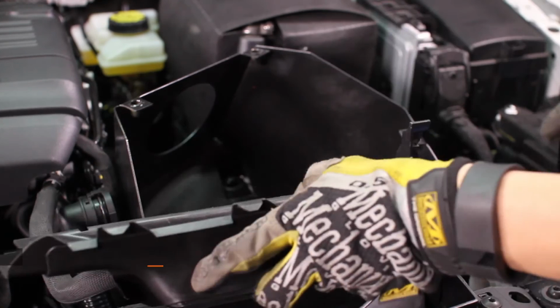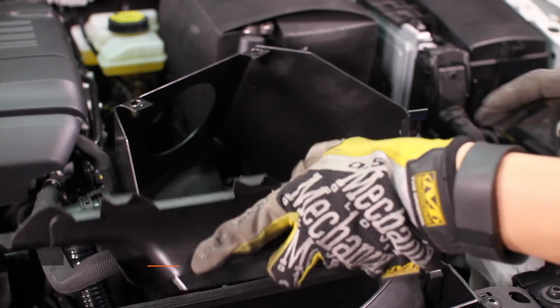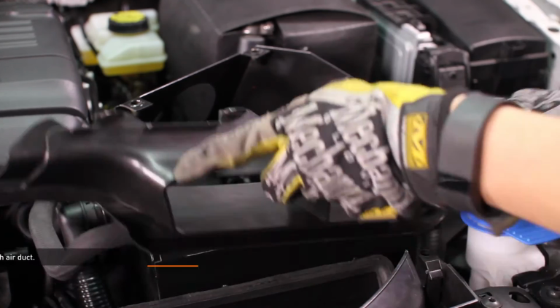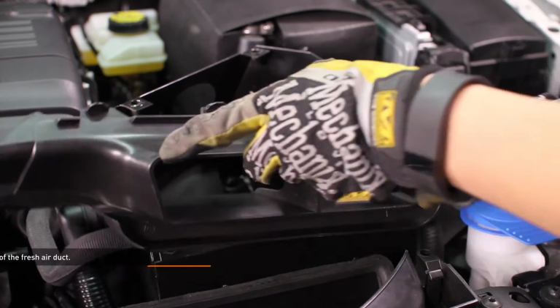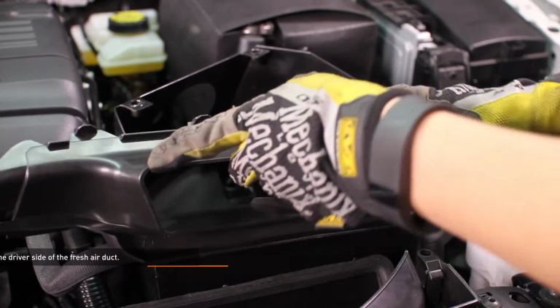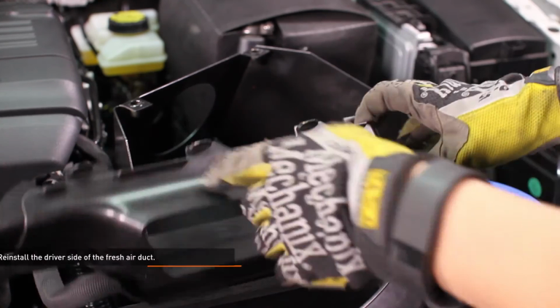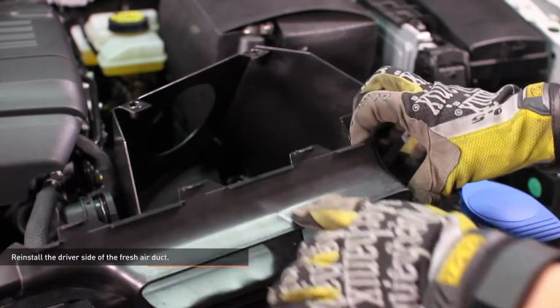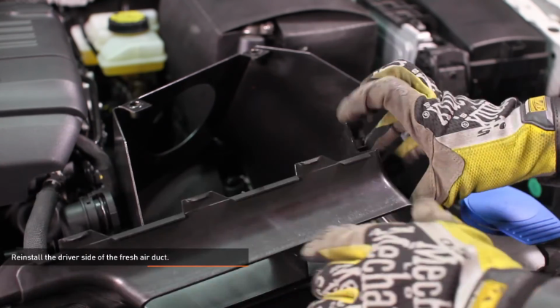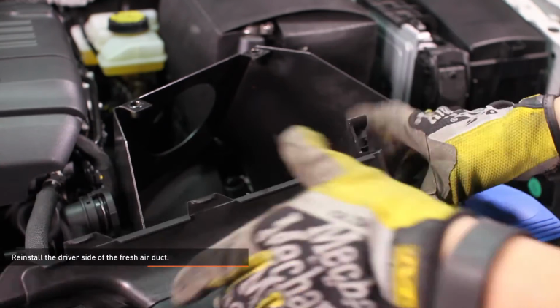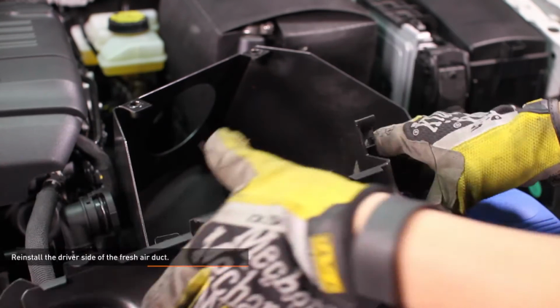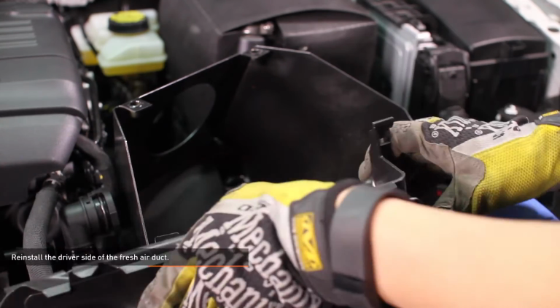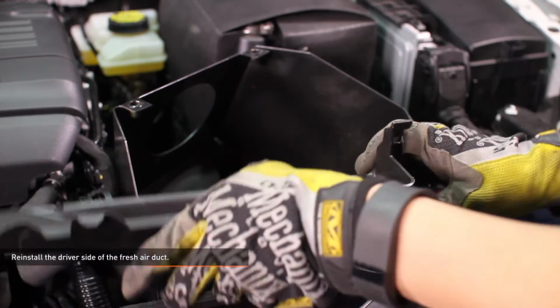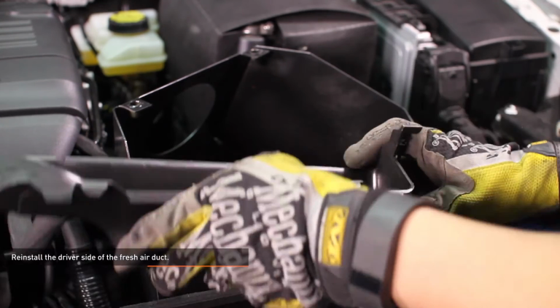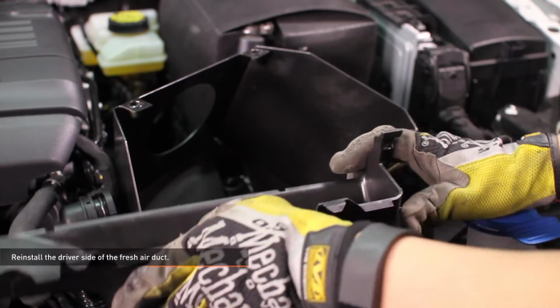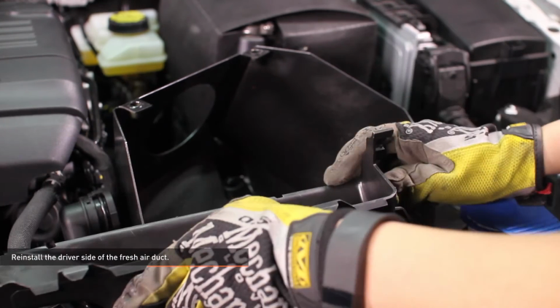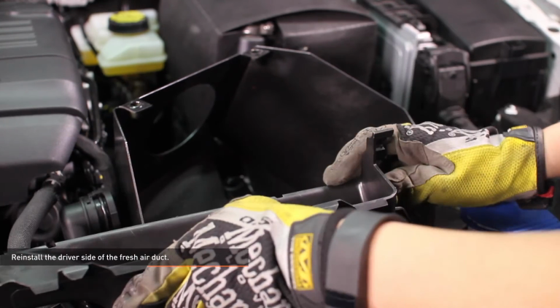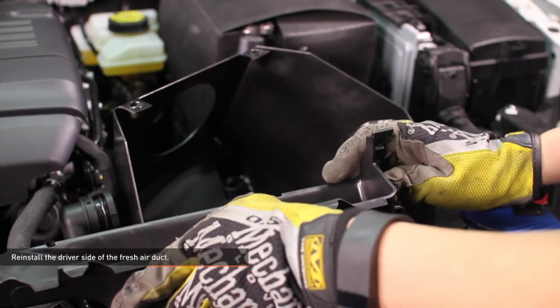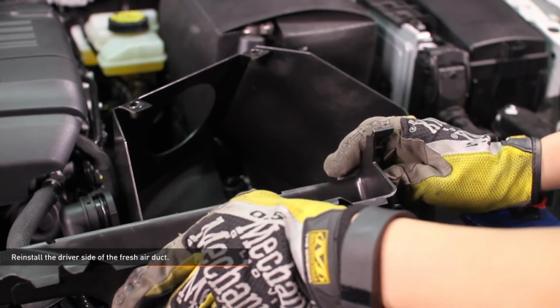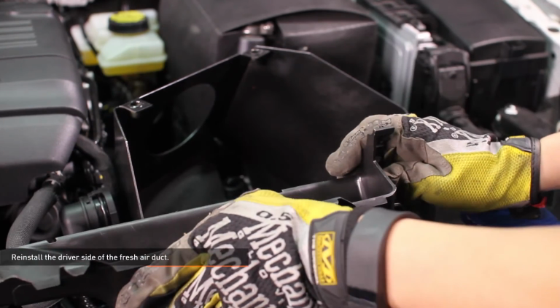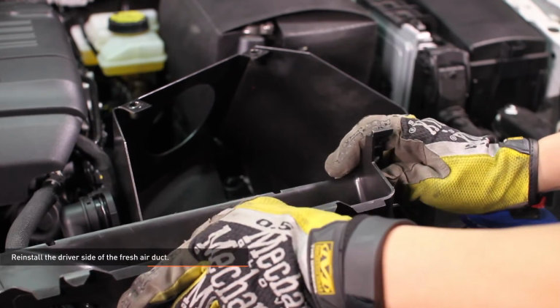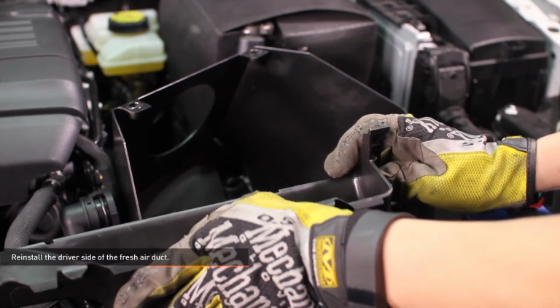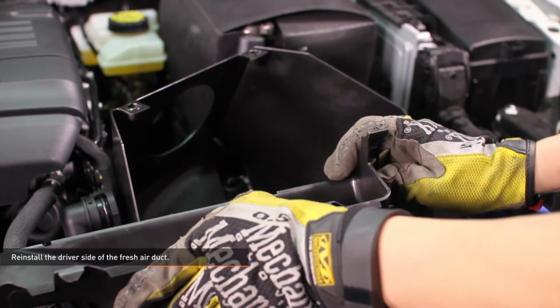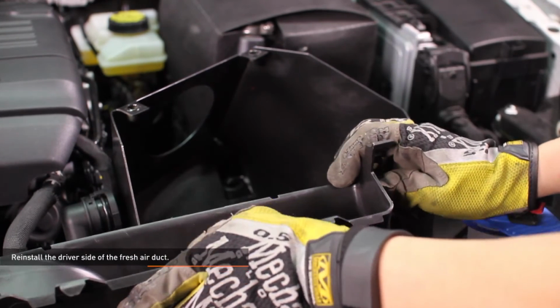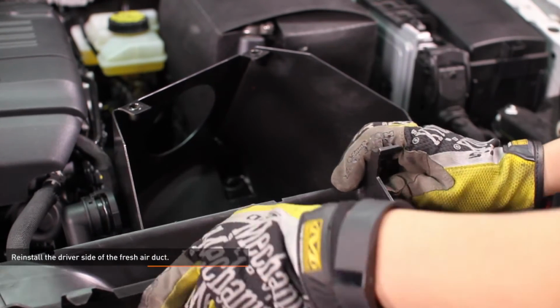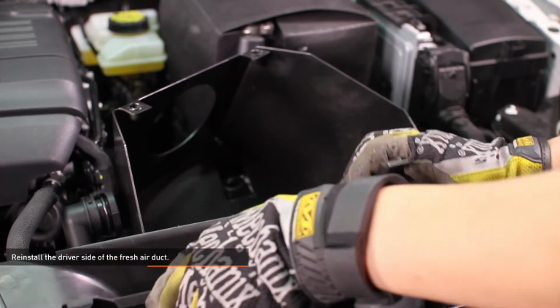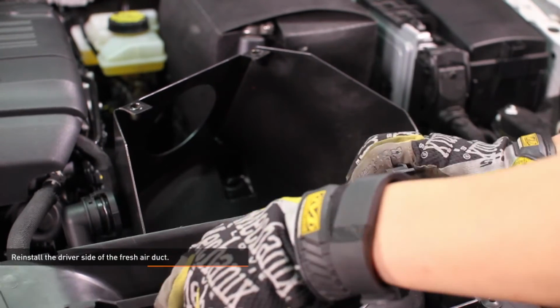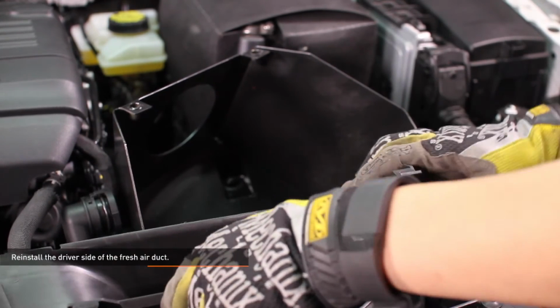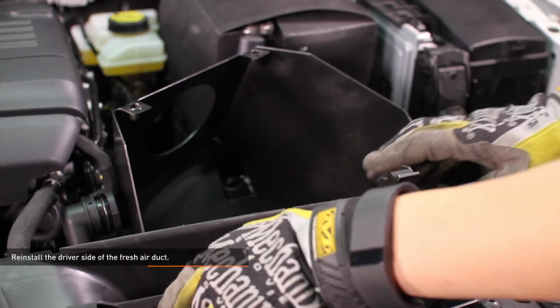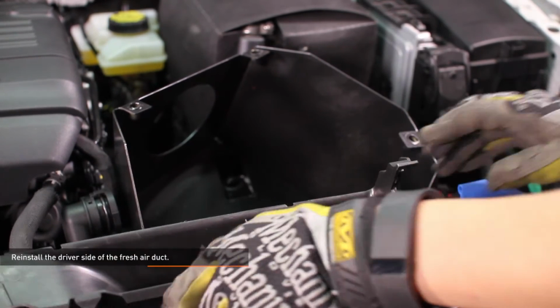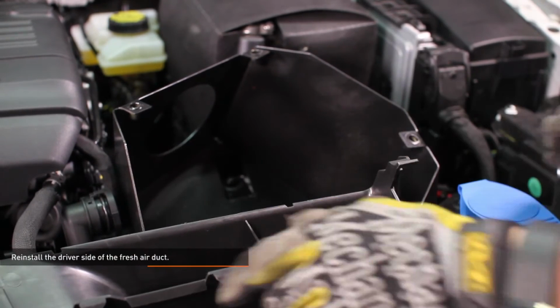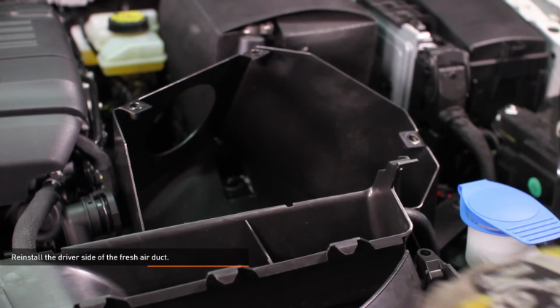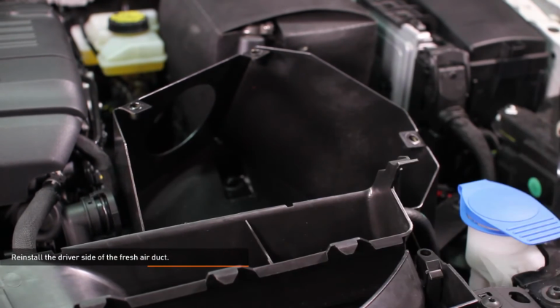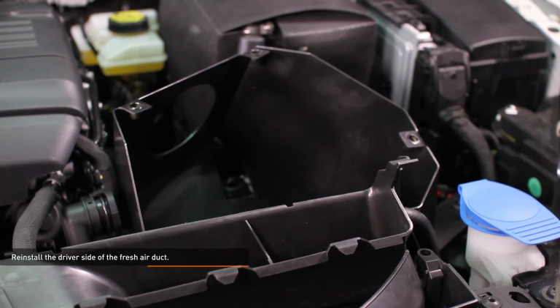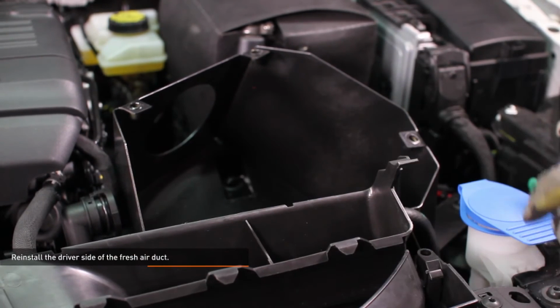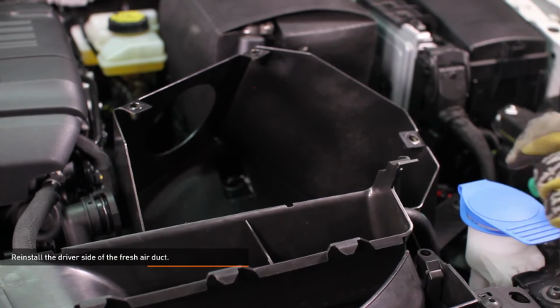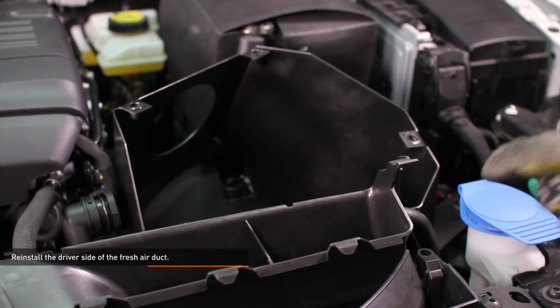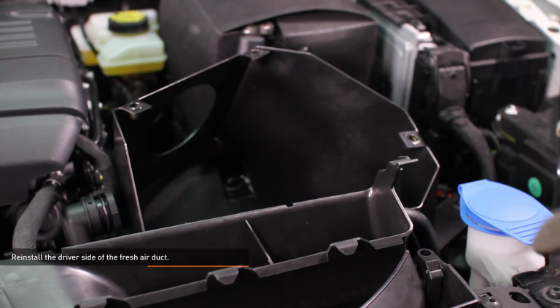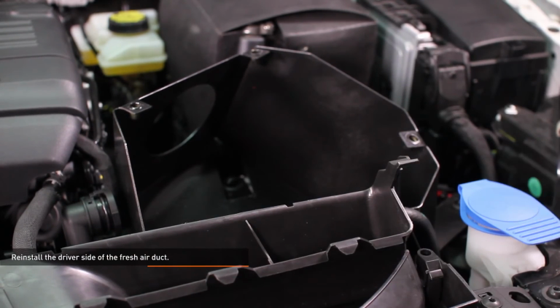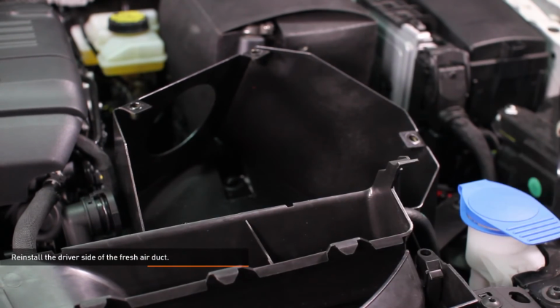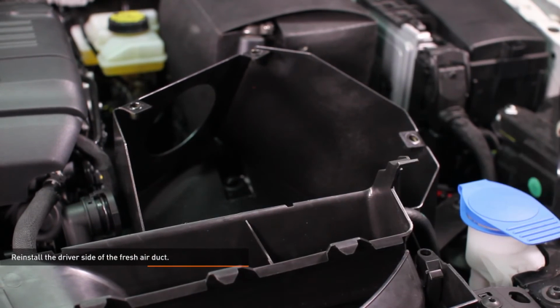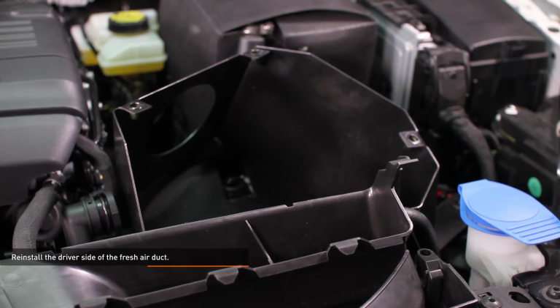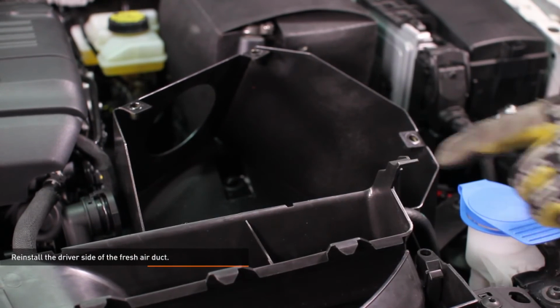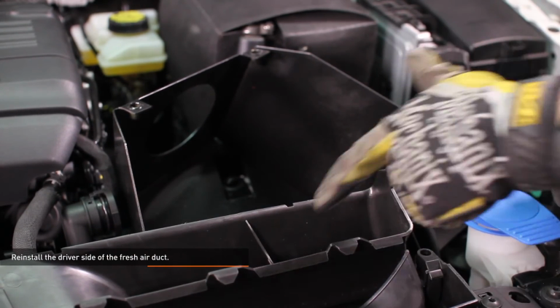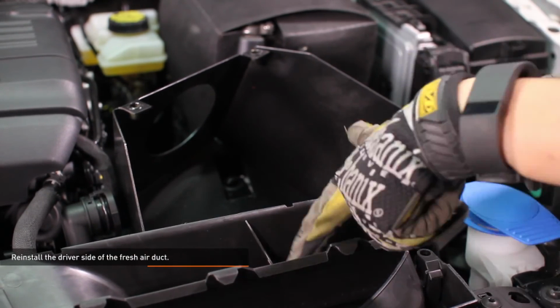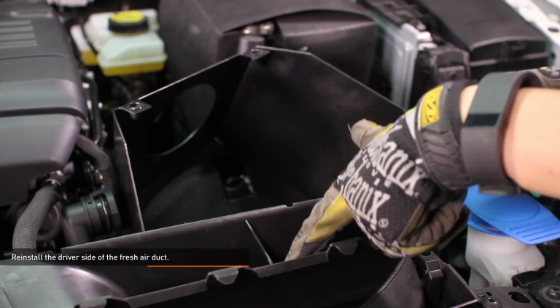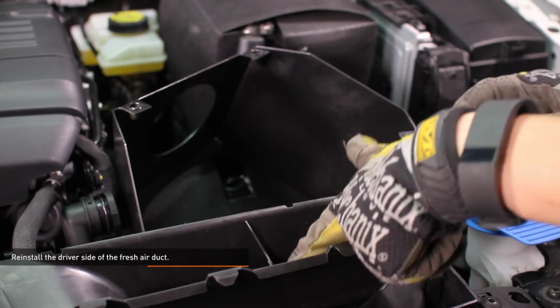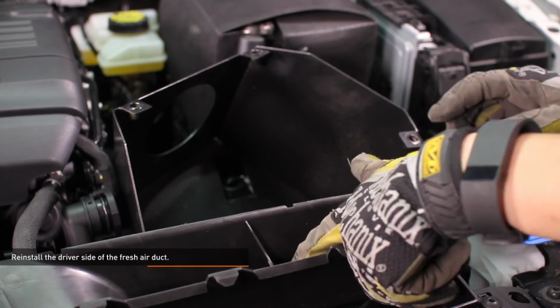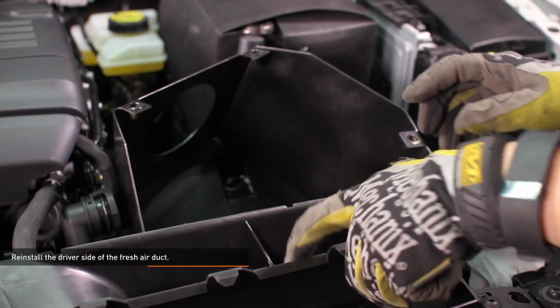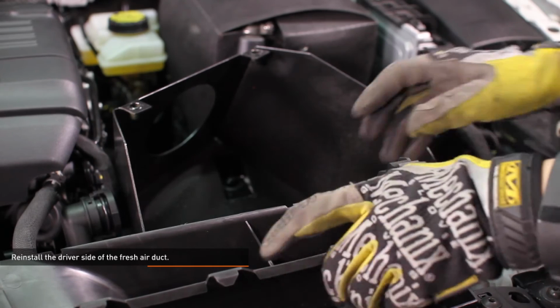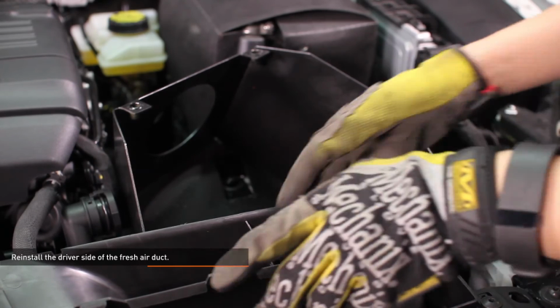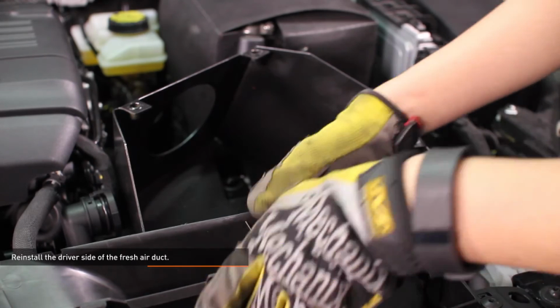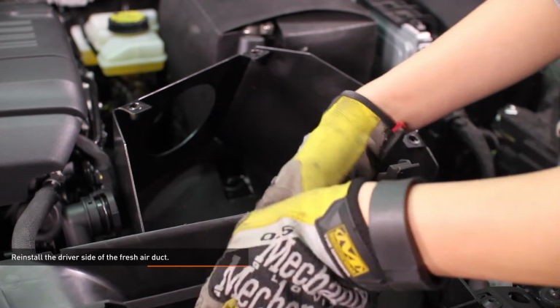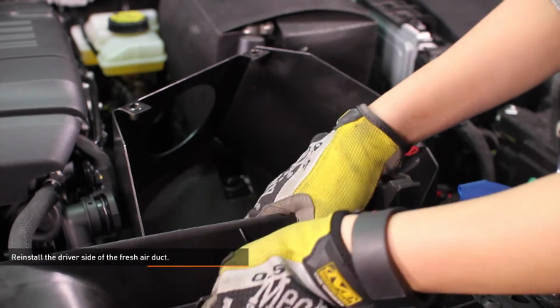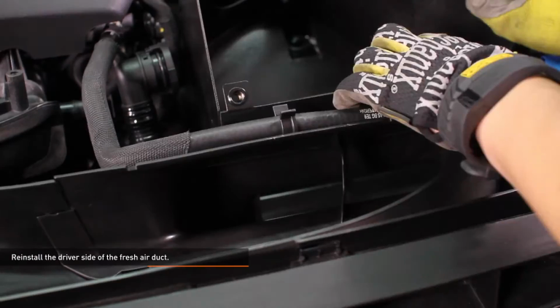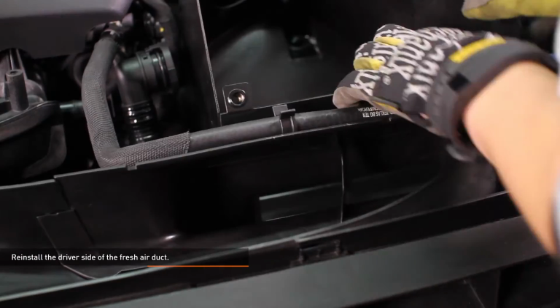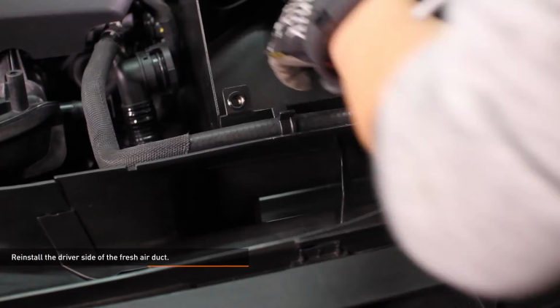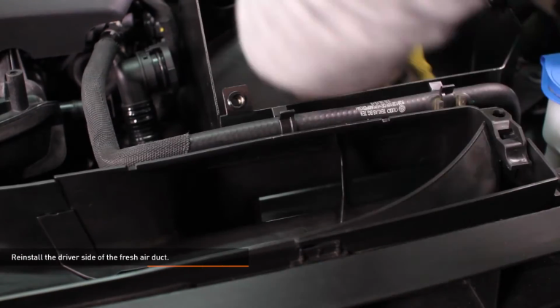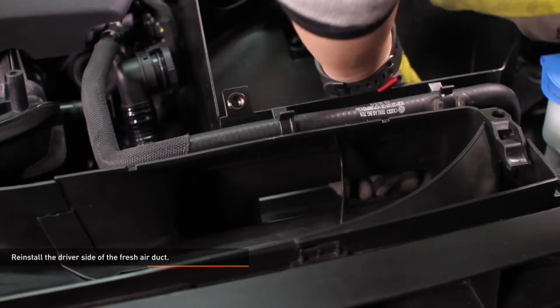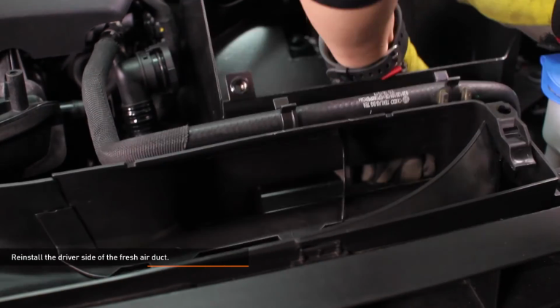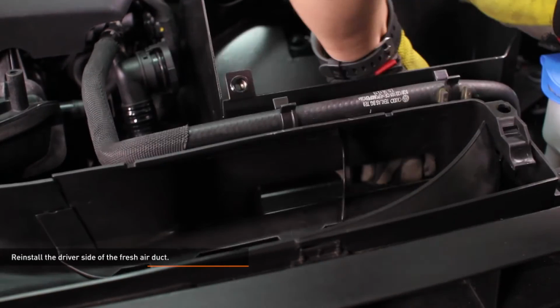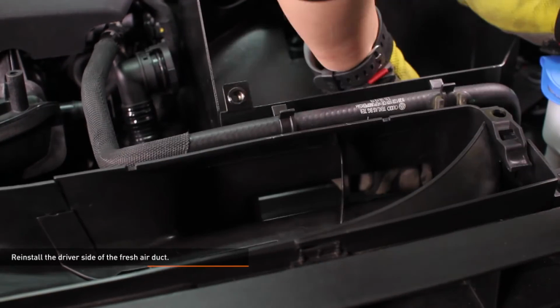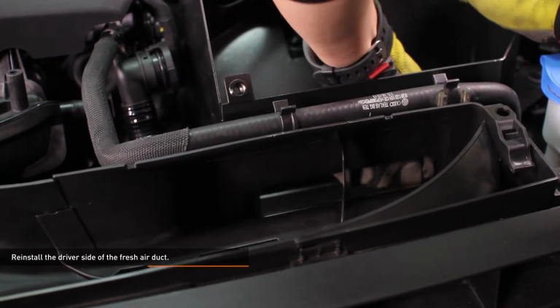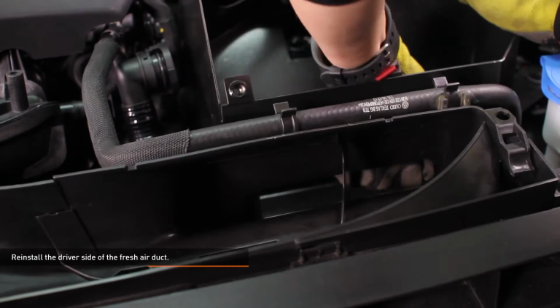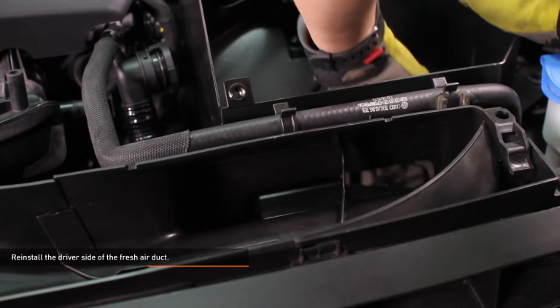Reinstall the driver side of the fresh air duct. Slip it over the intake air duct inlet and clip it into the rest of the fresh air duct.